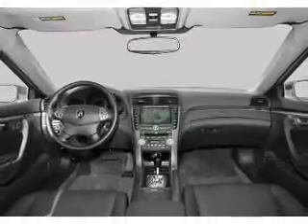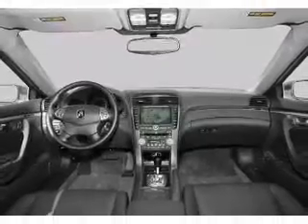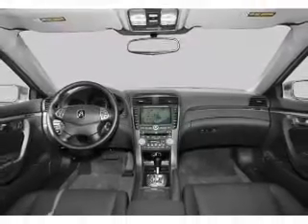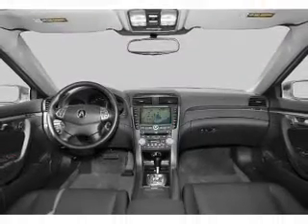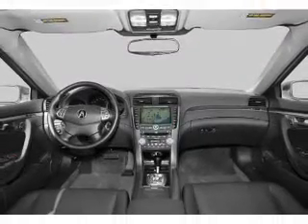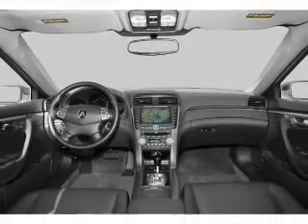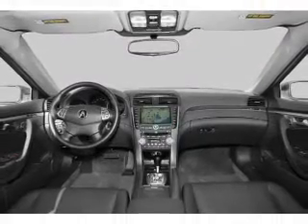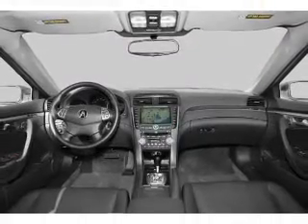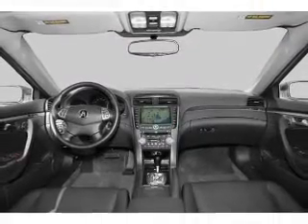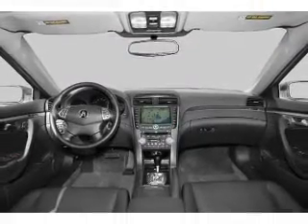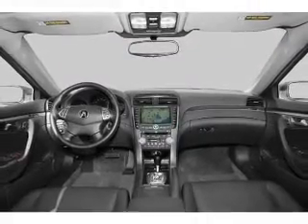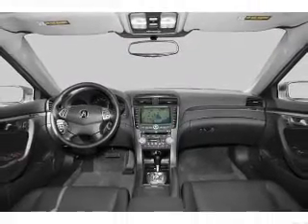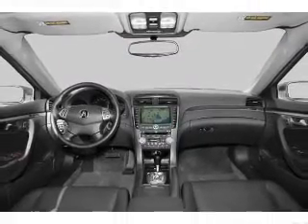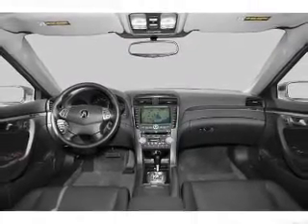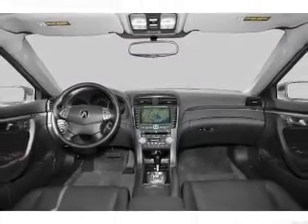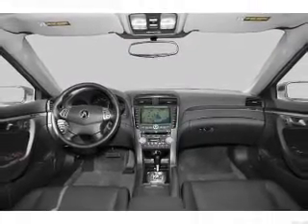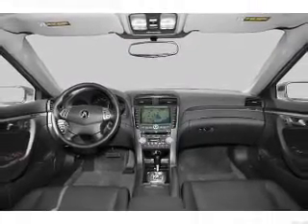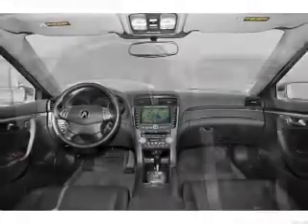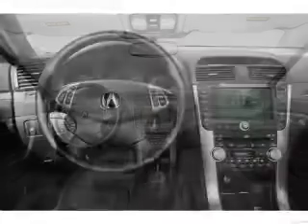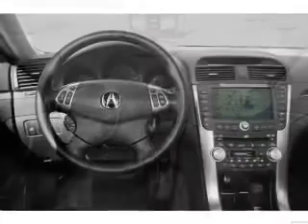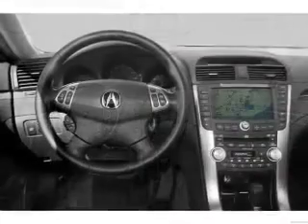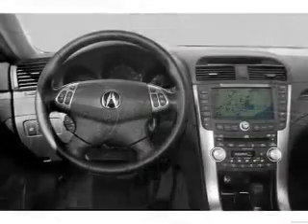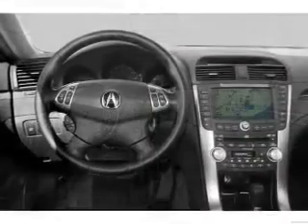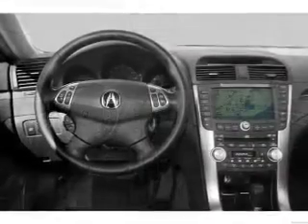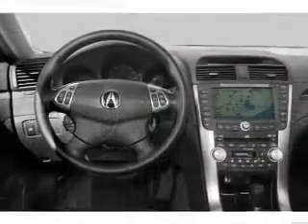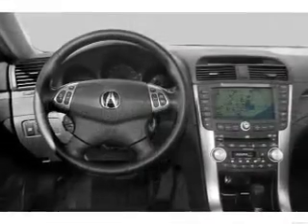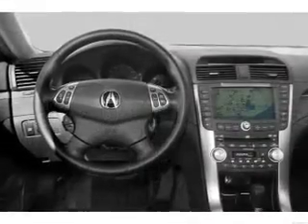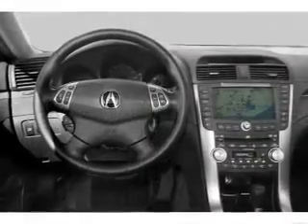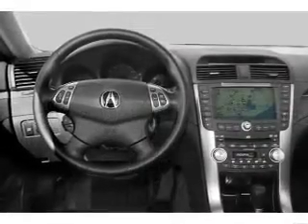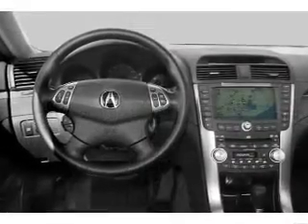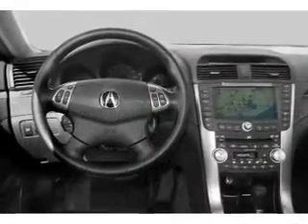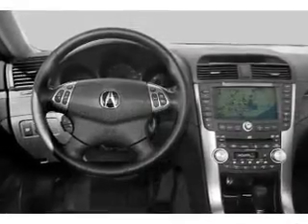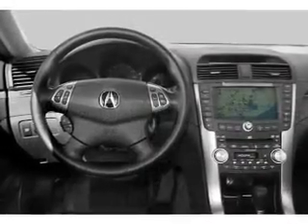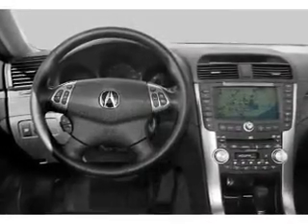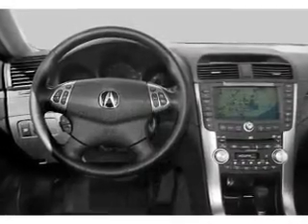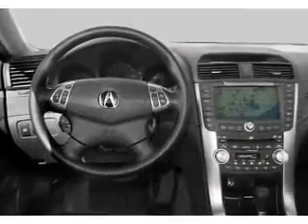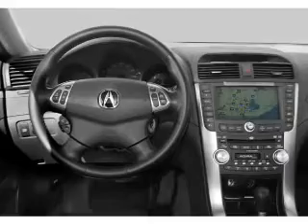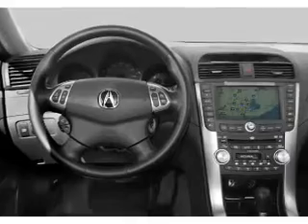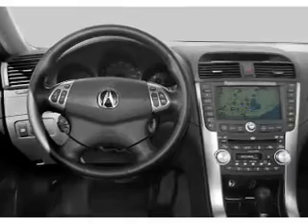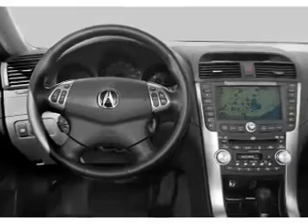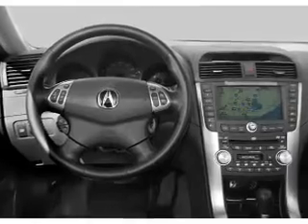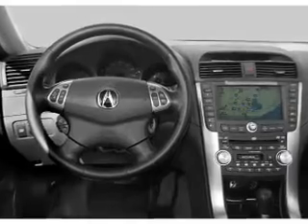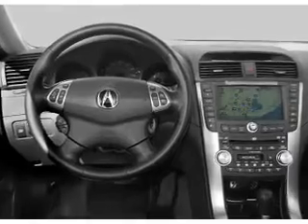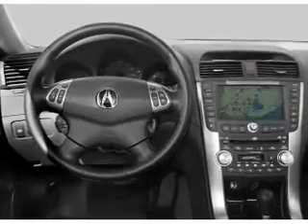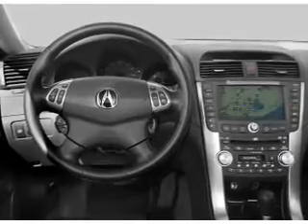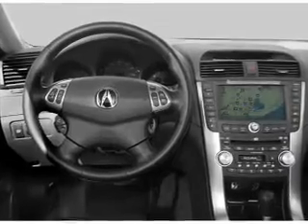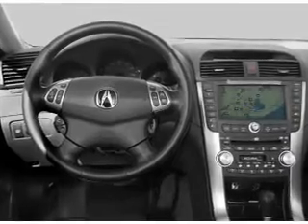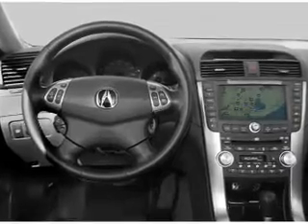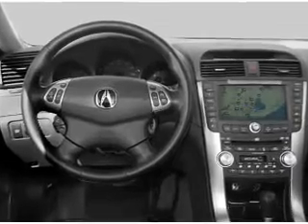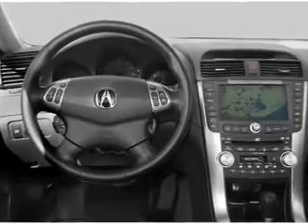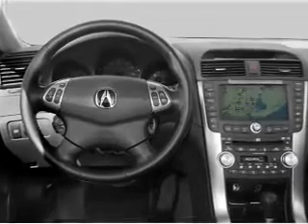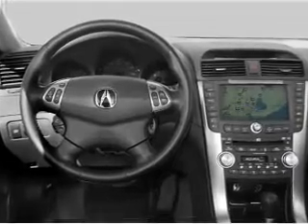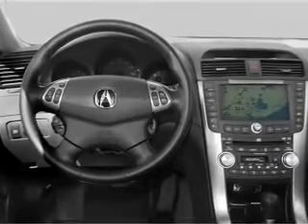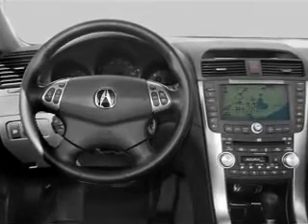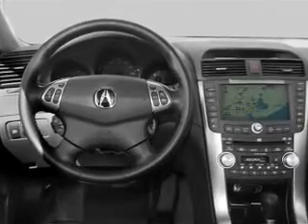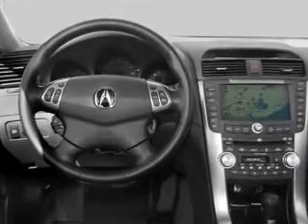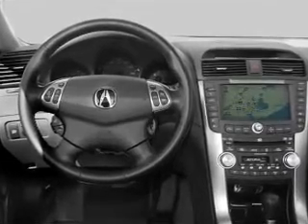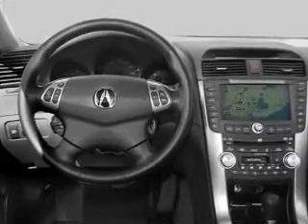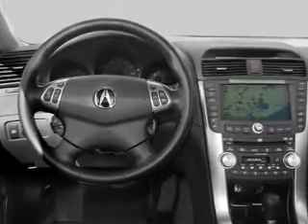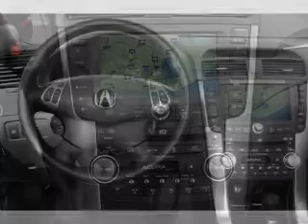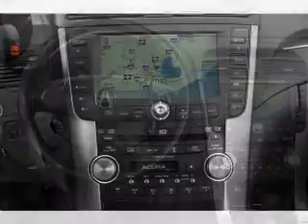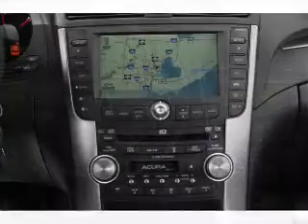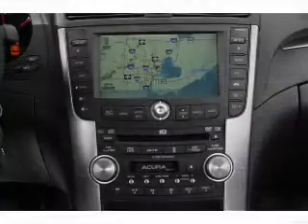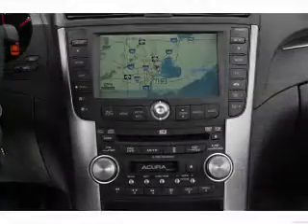Keyless entry, leather seats, power door locks, power windows, cruise control, Bluetooth wireless, a DVD system.